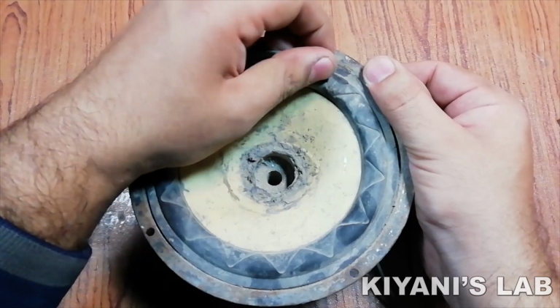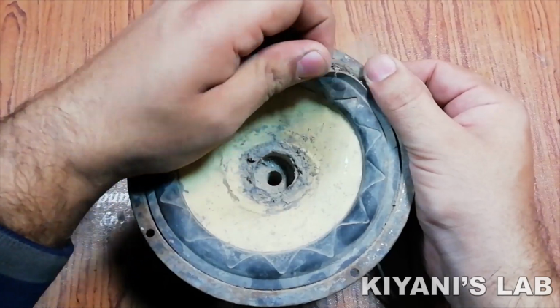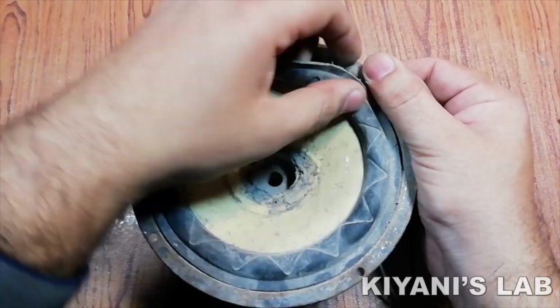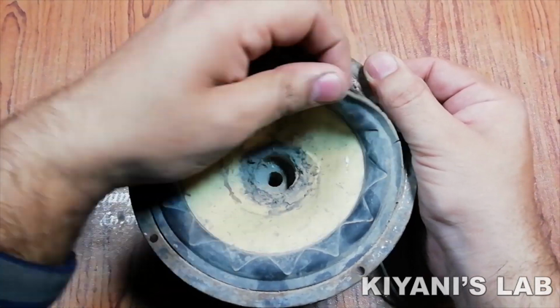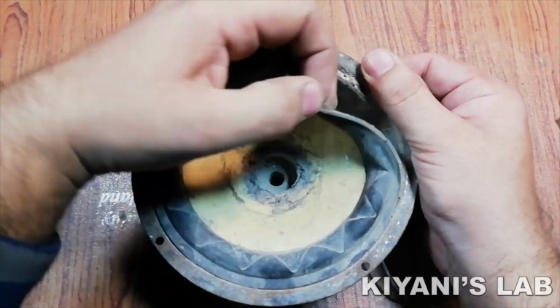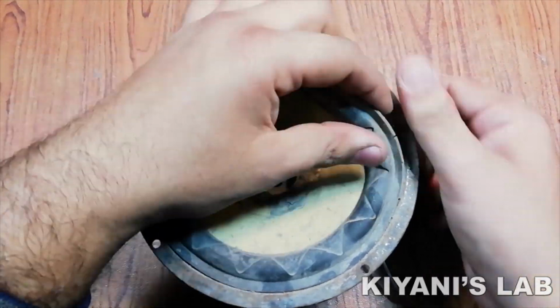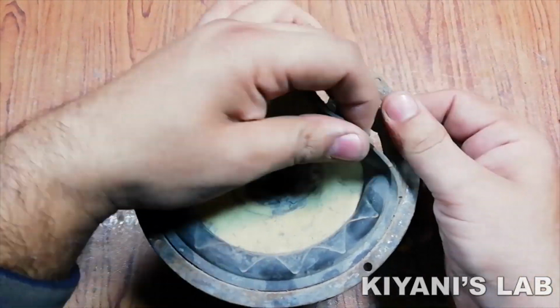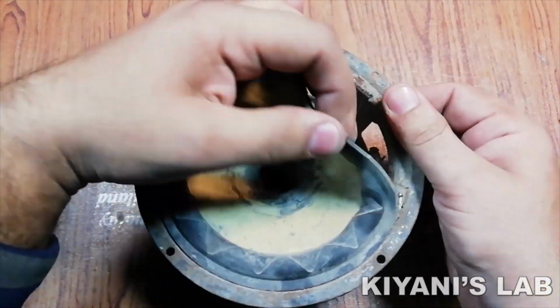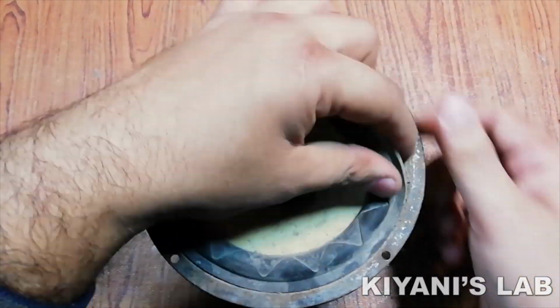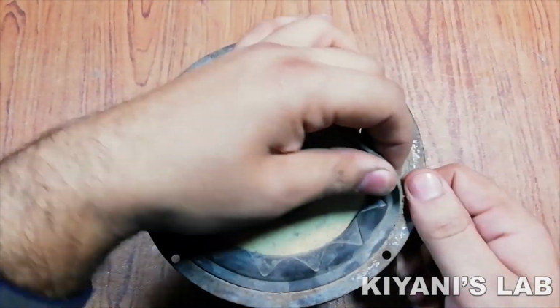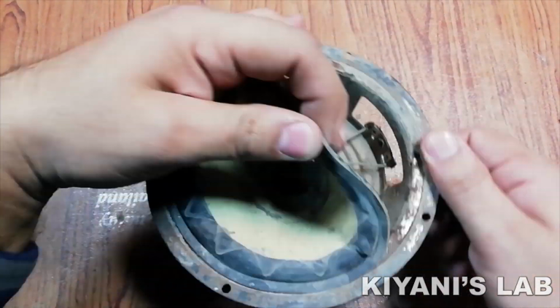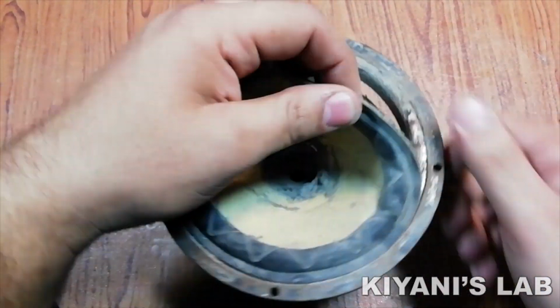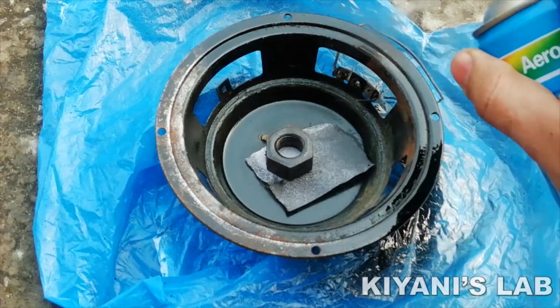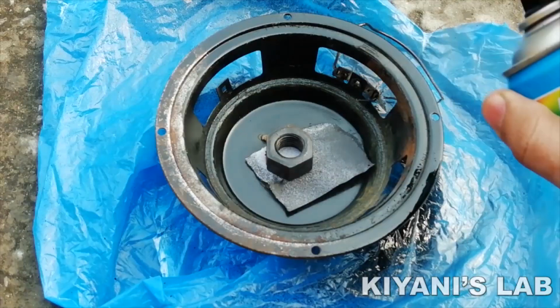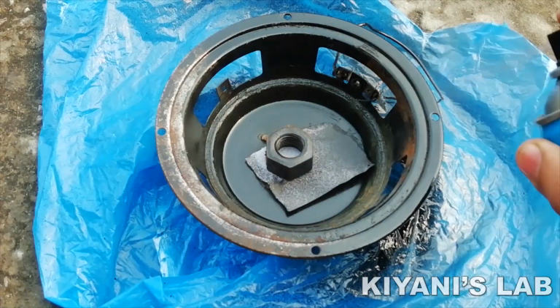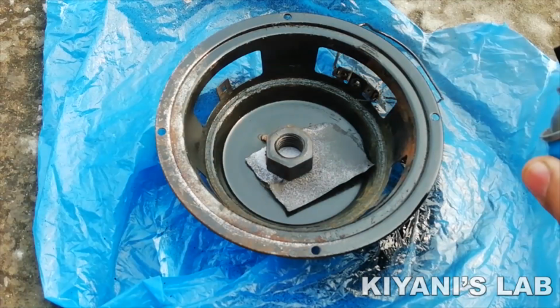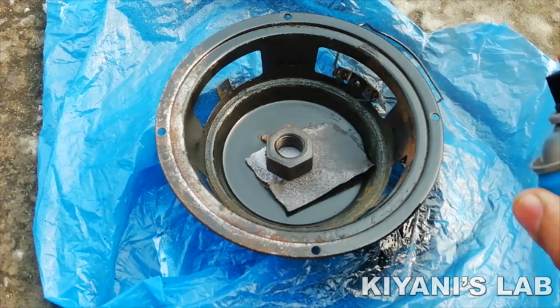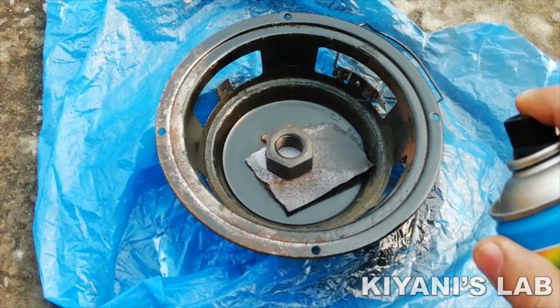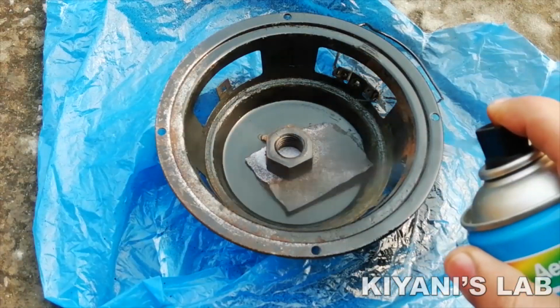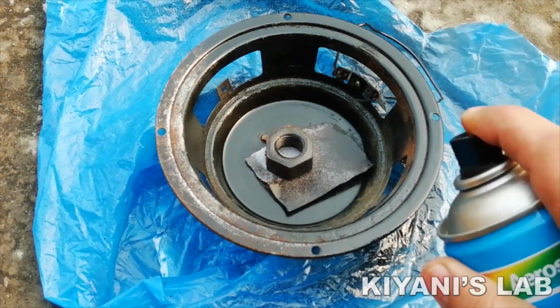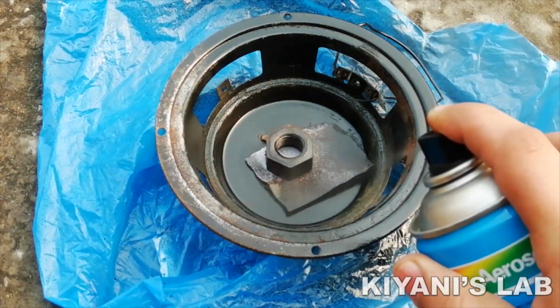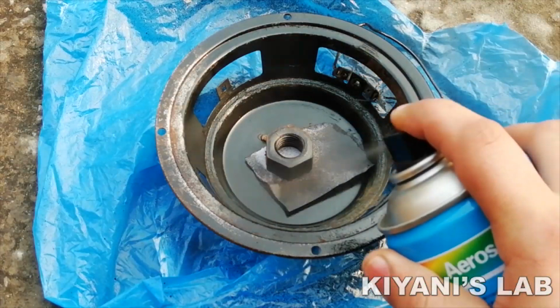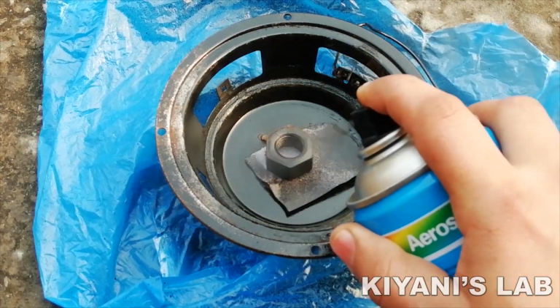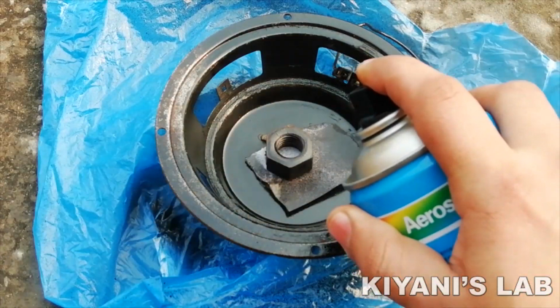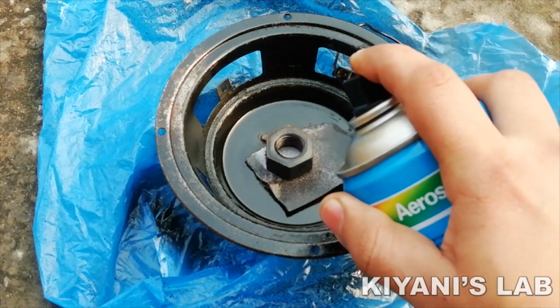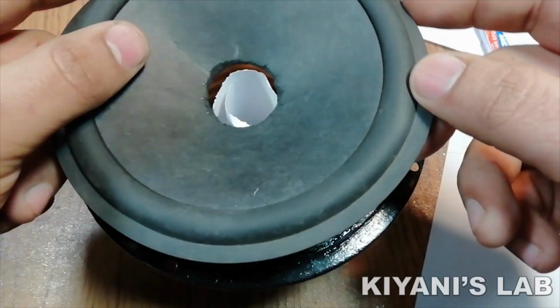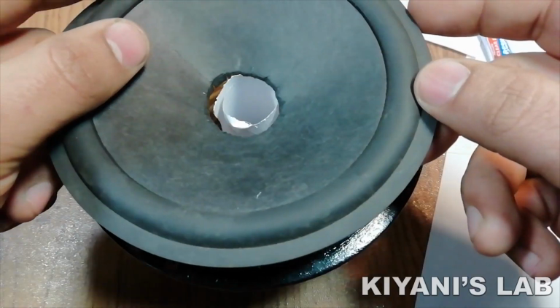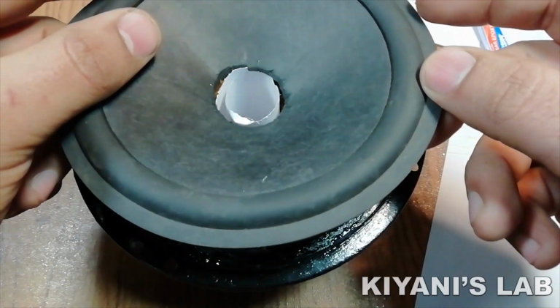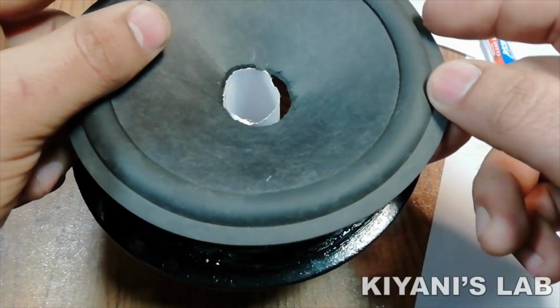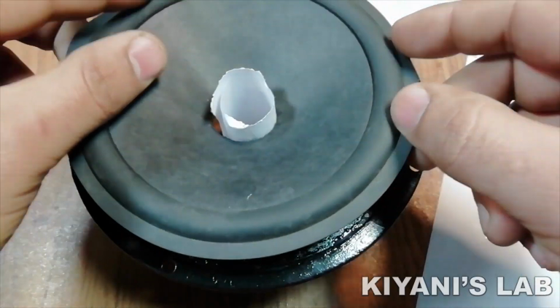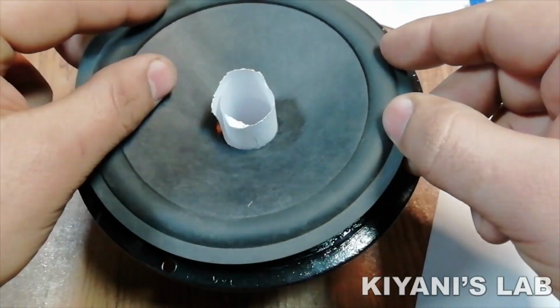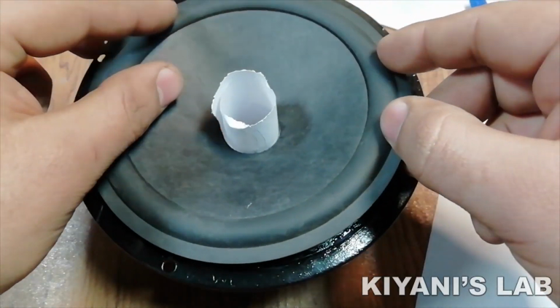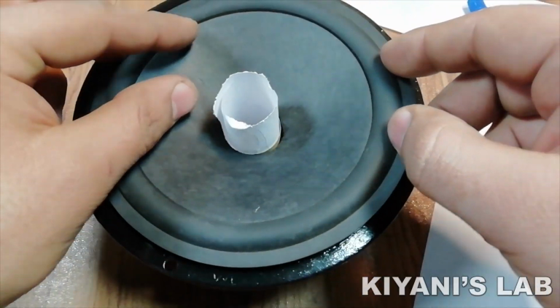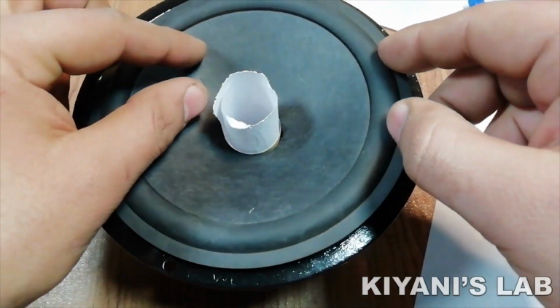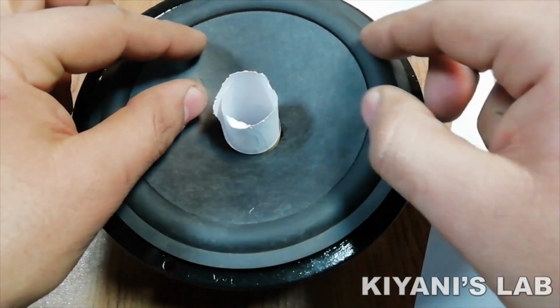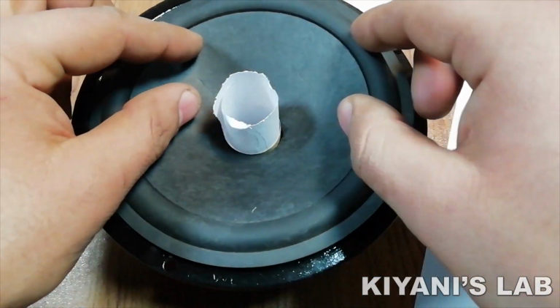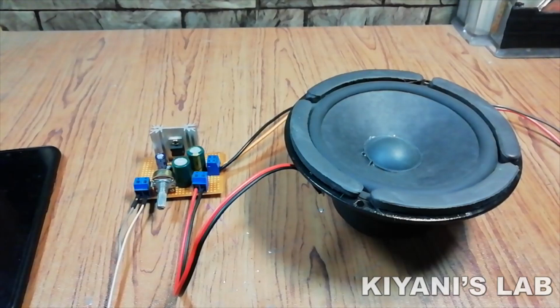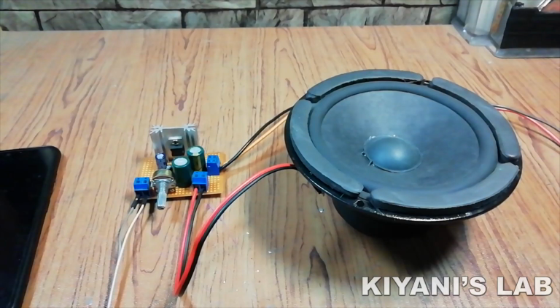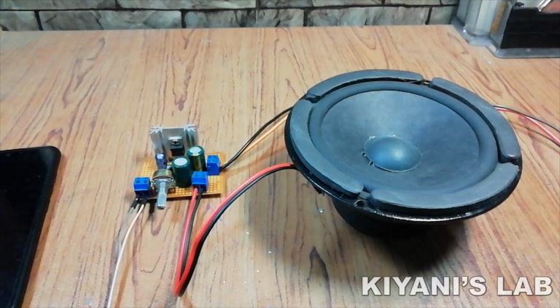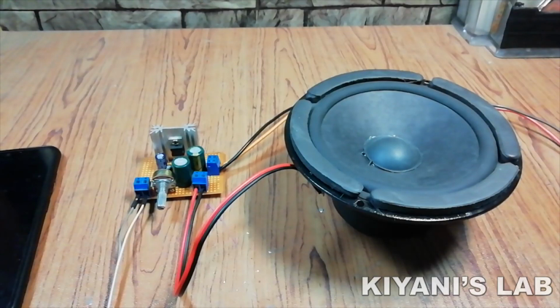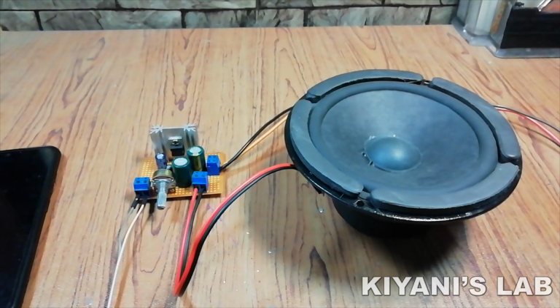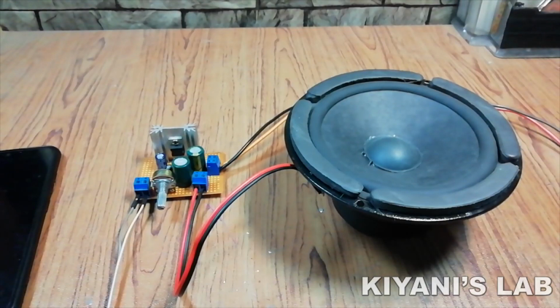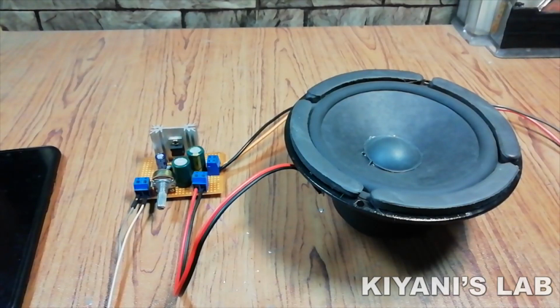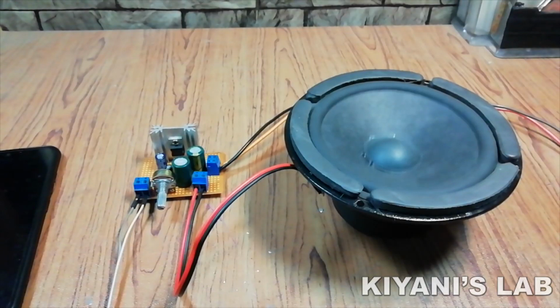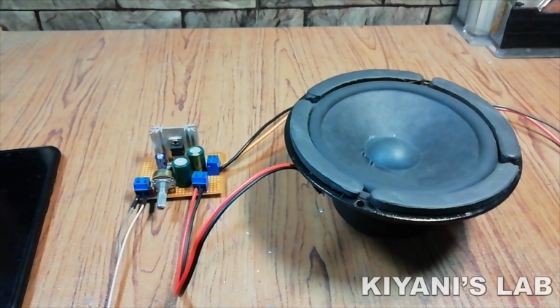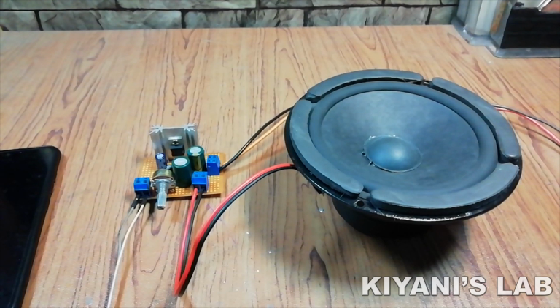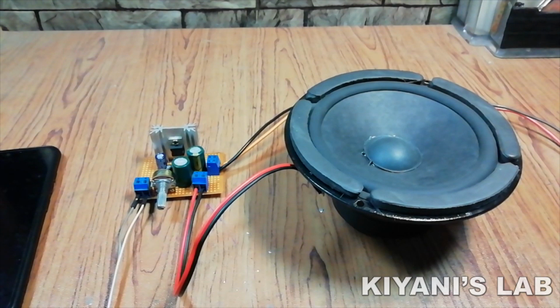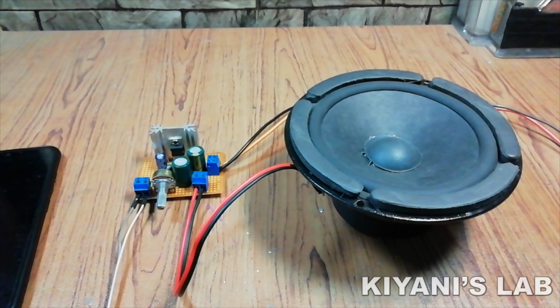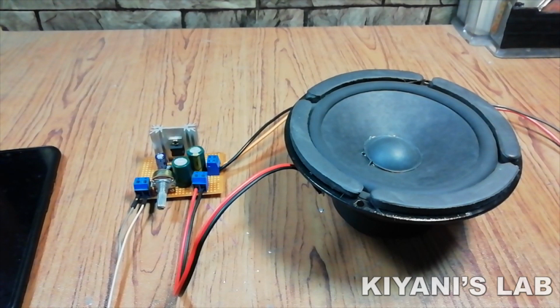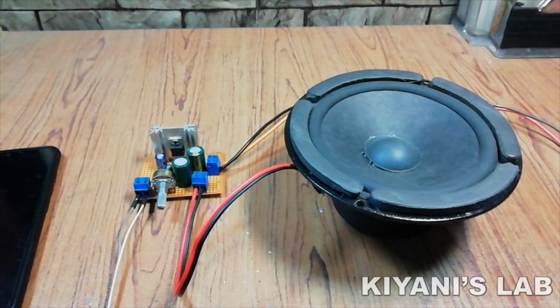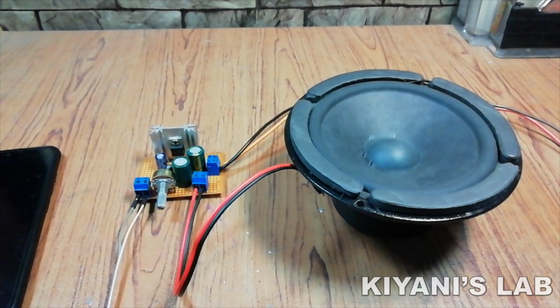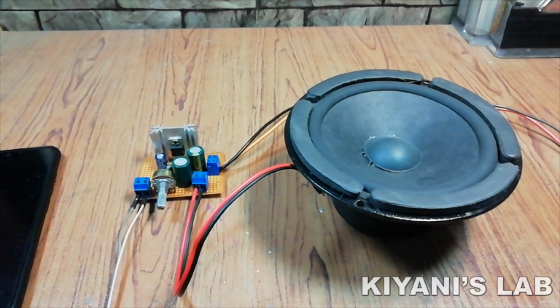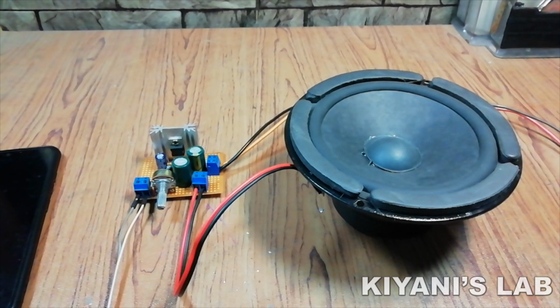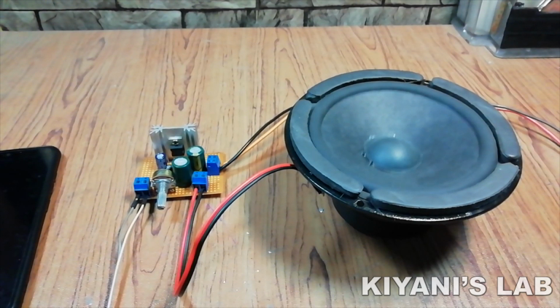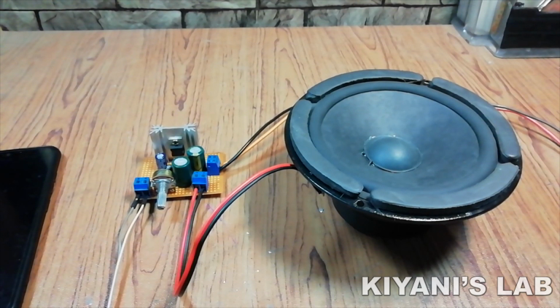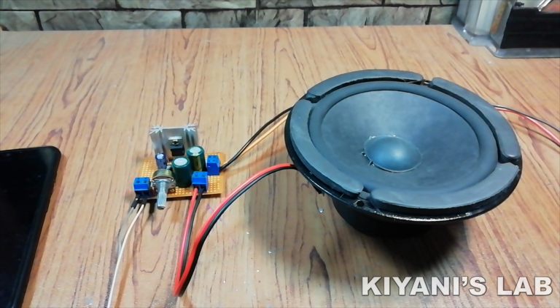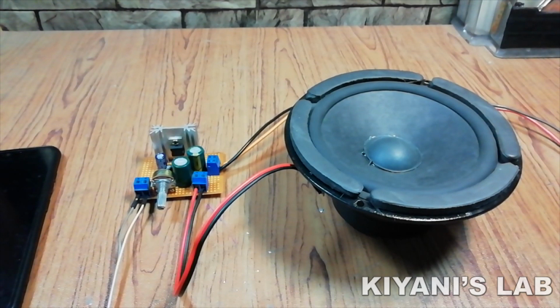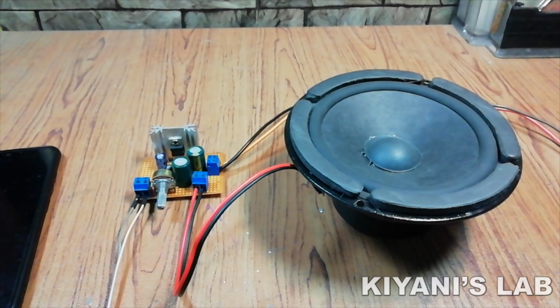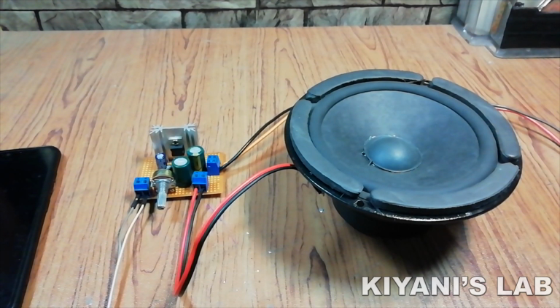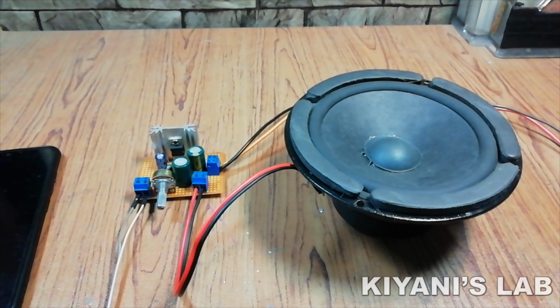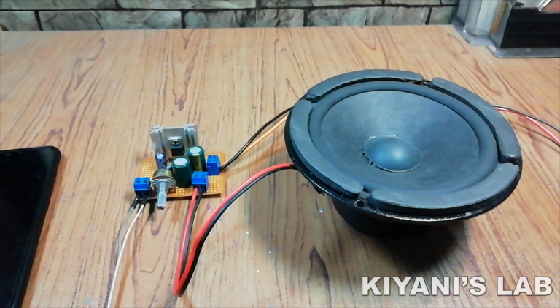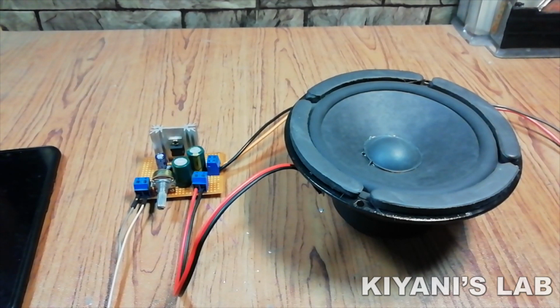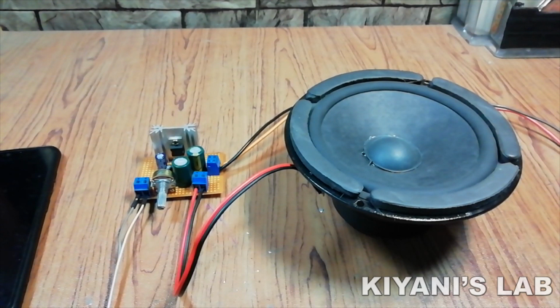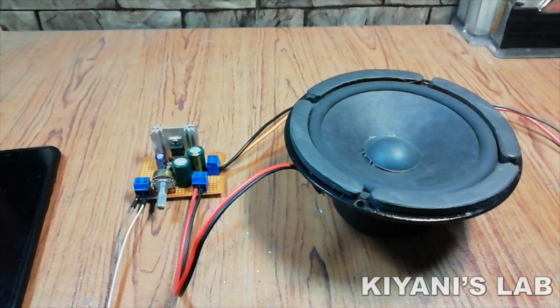Hi friends, in today's video I'm gonna restore an old speaker. So without further ado, let's start this video.